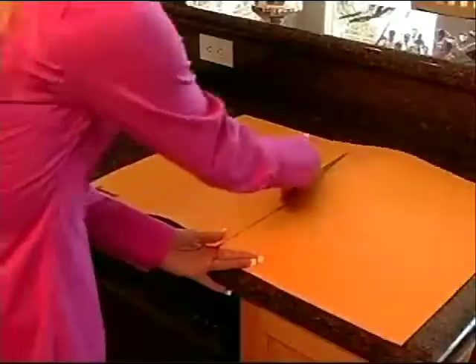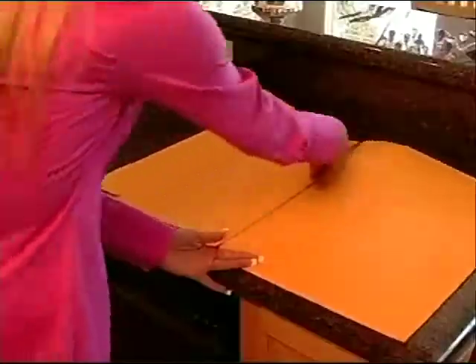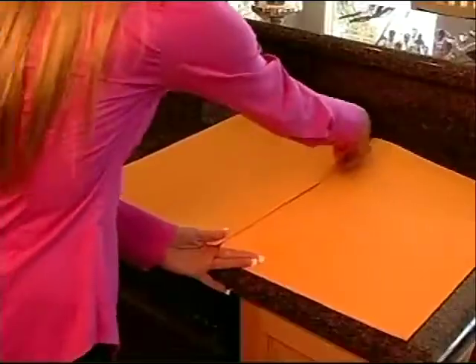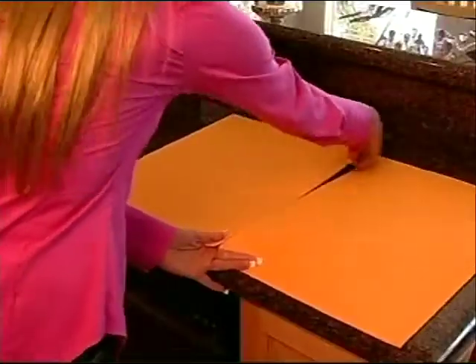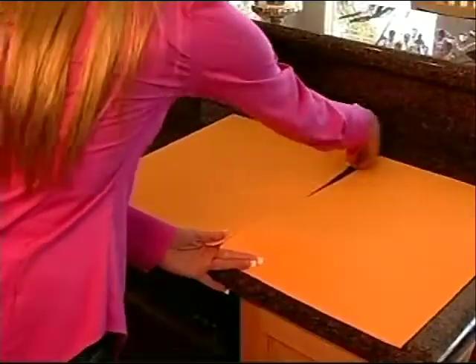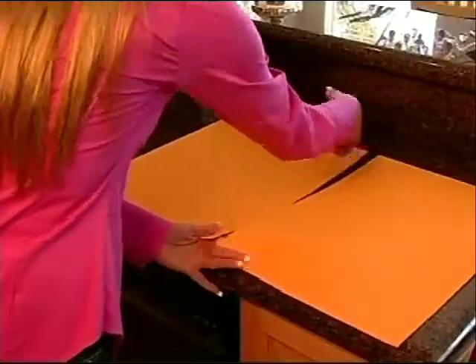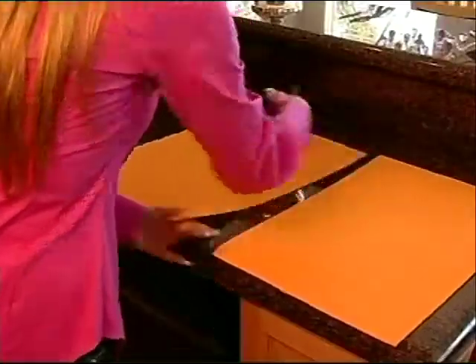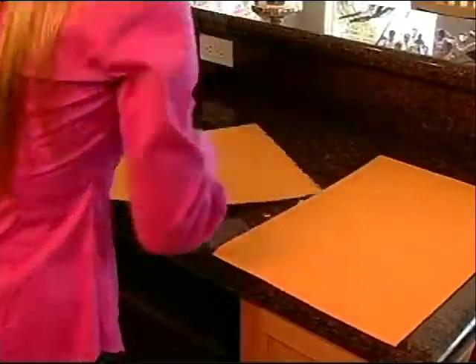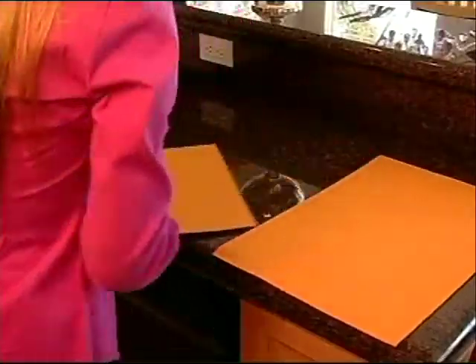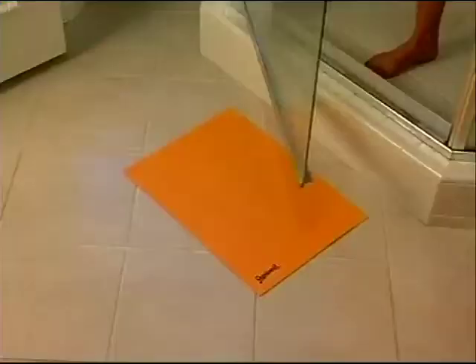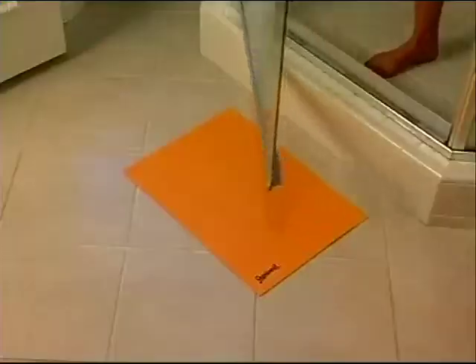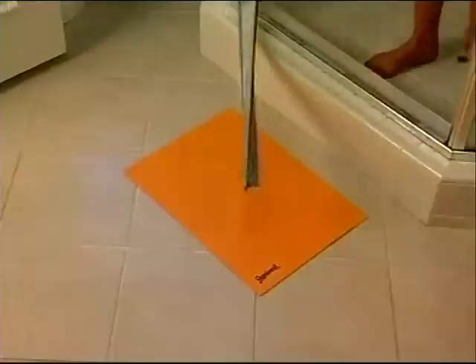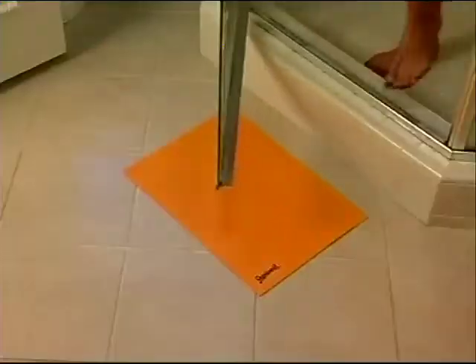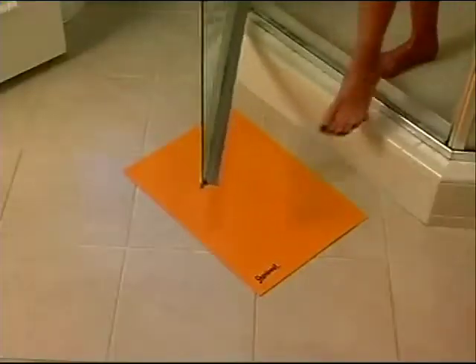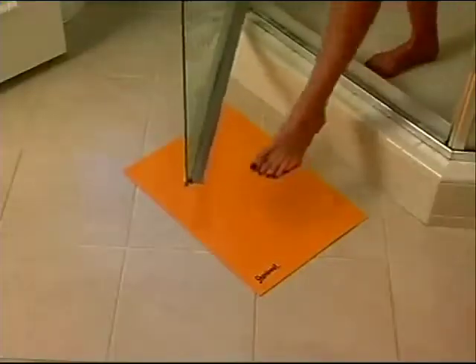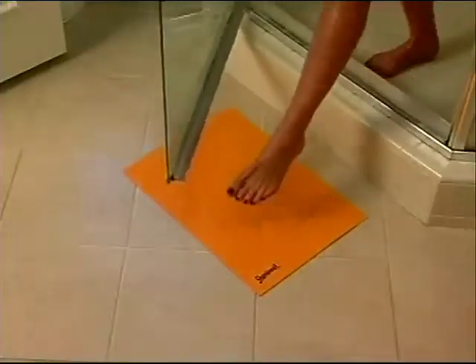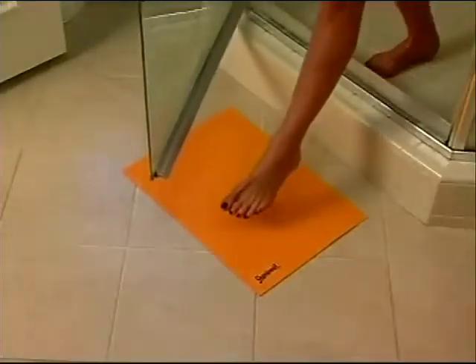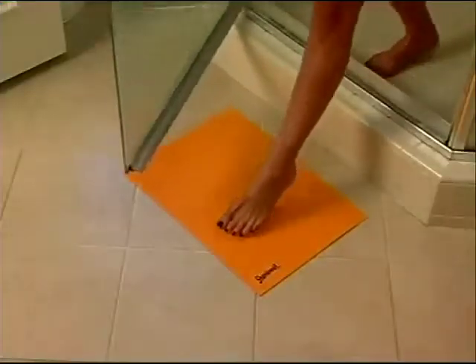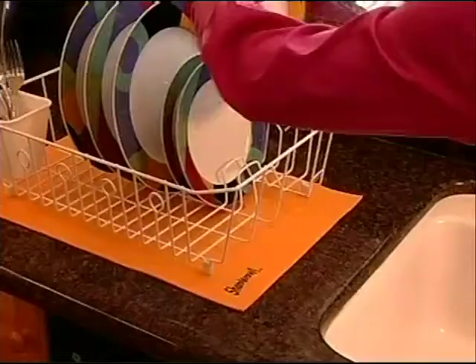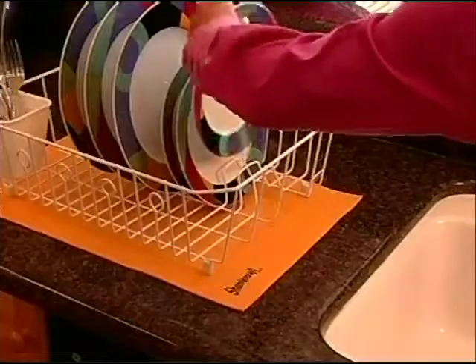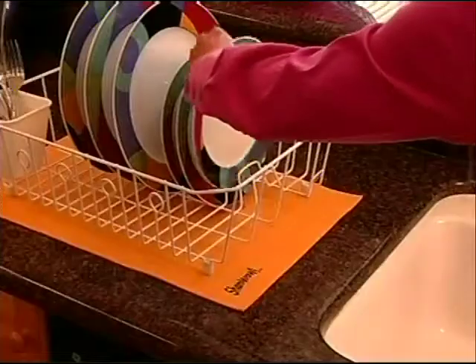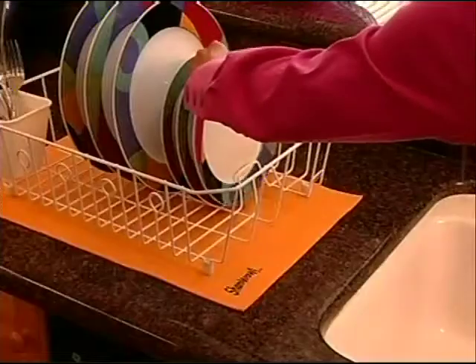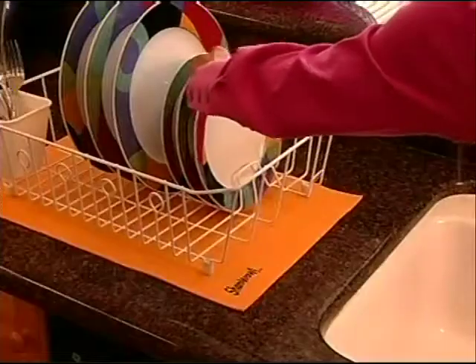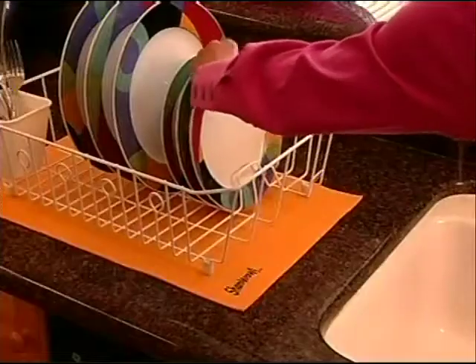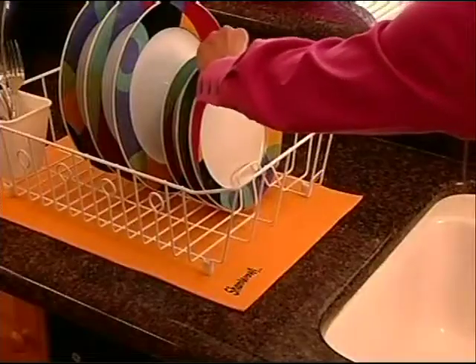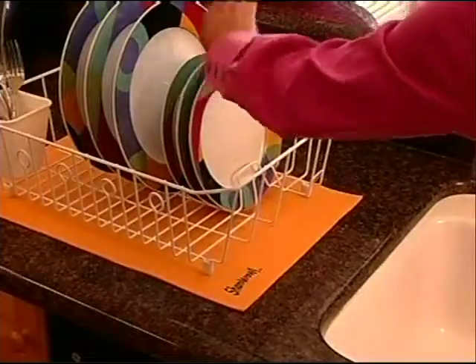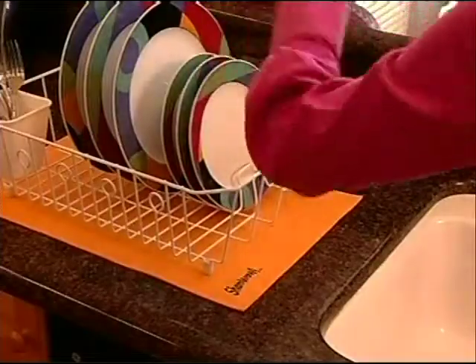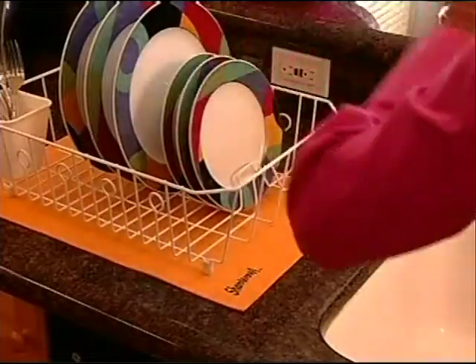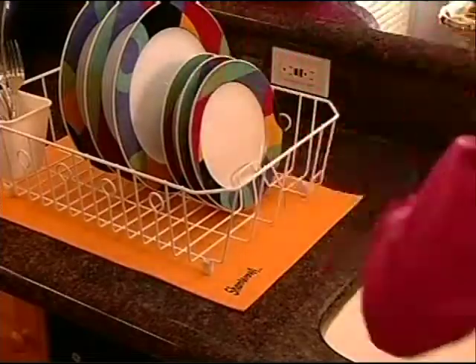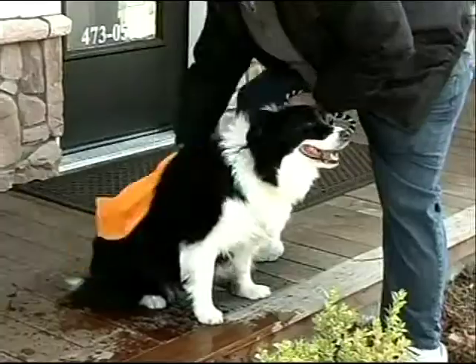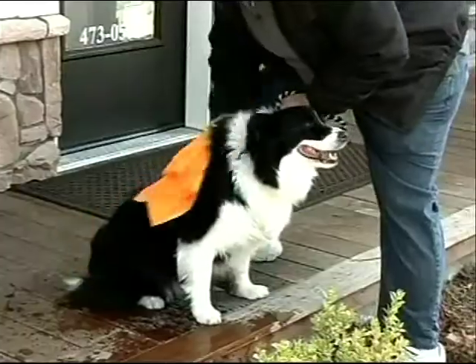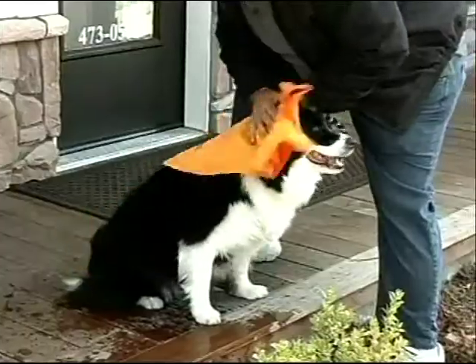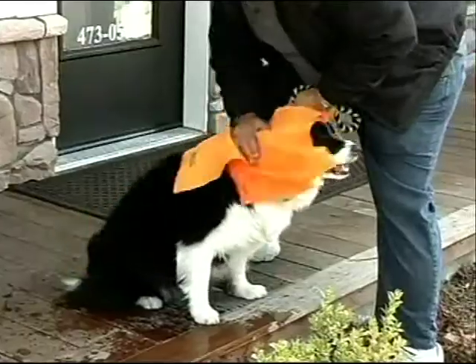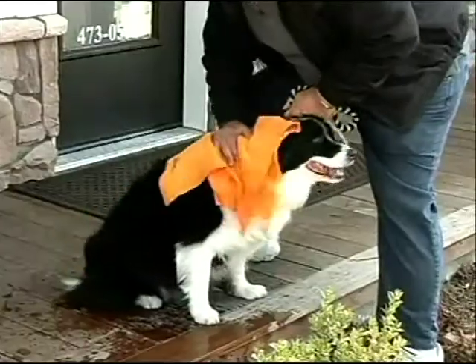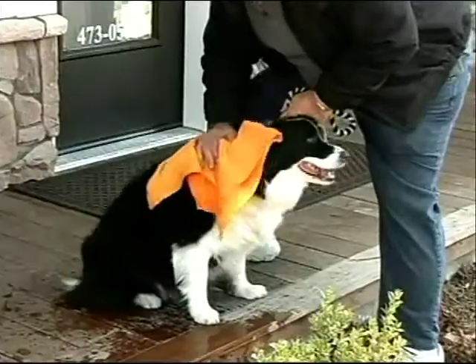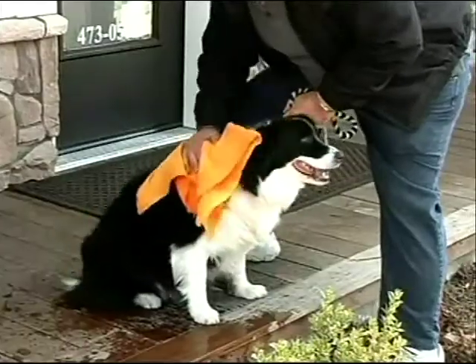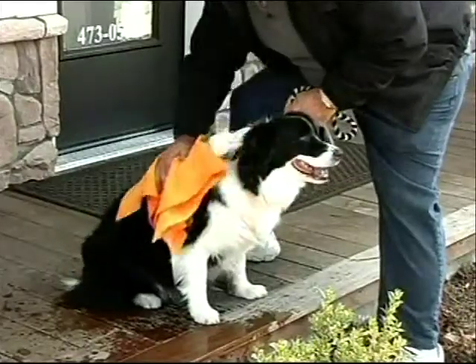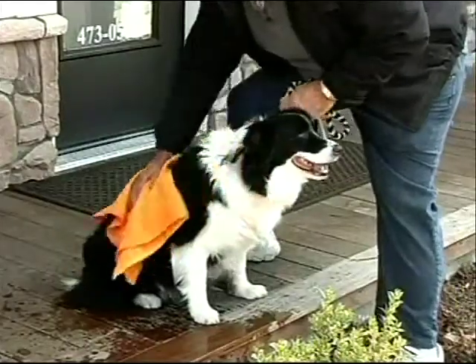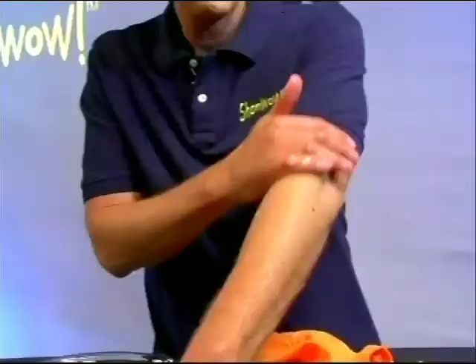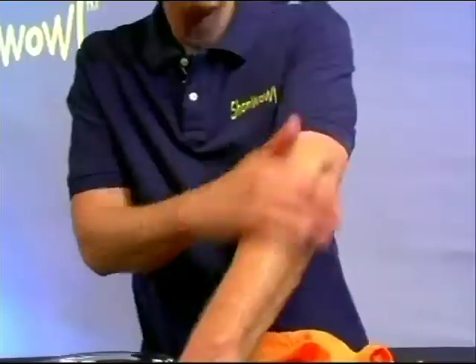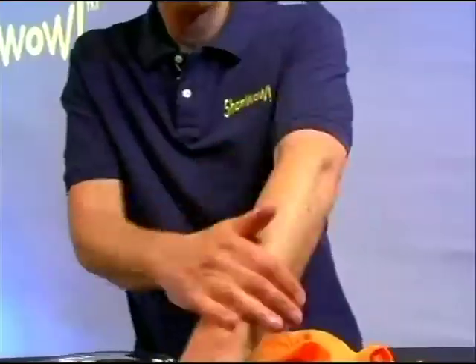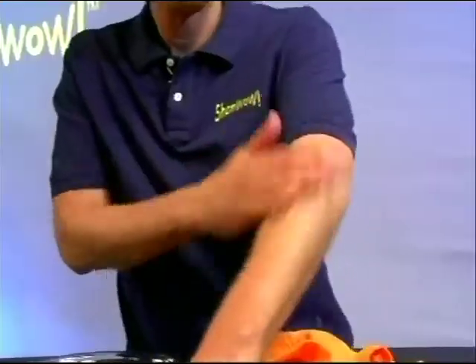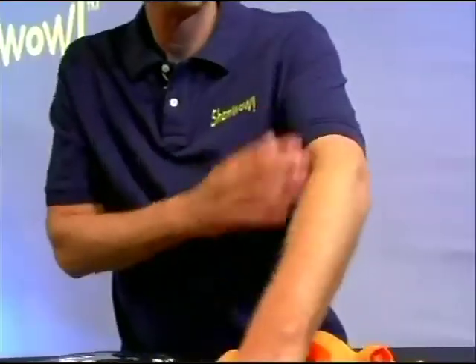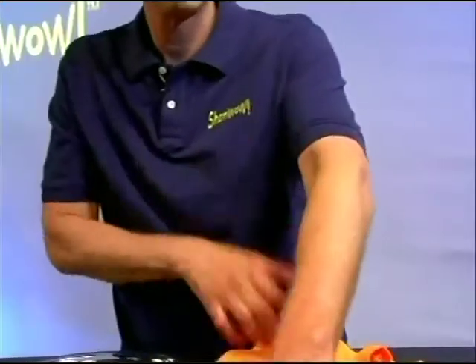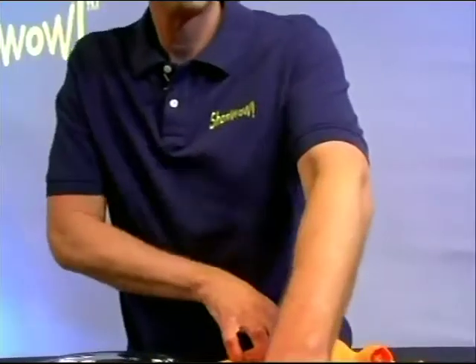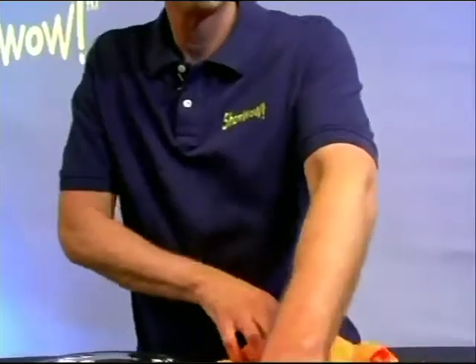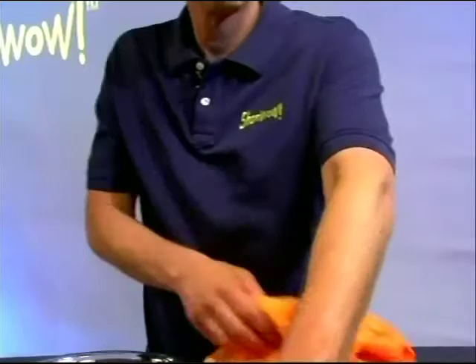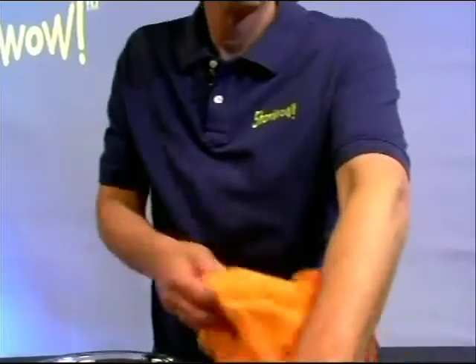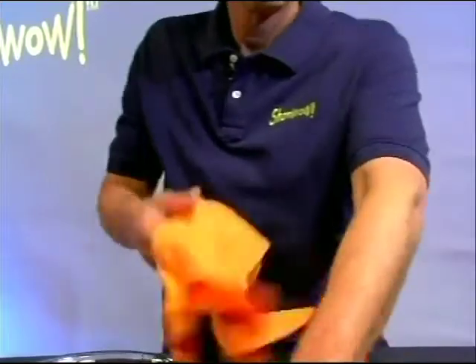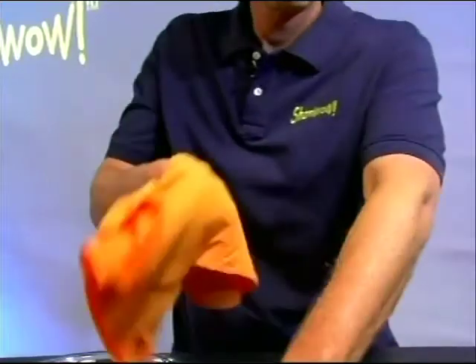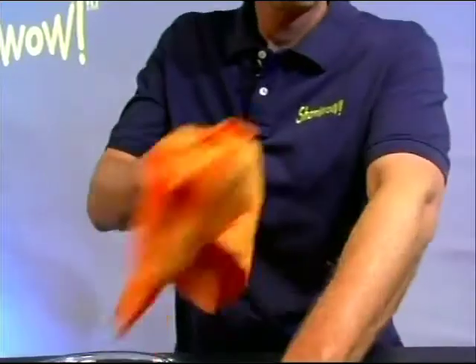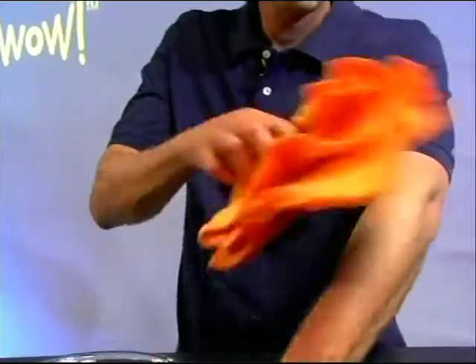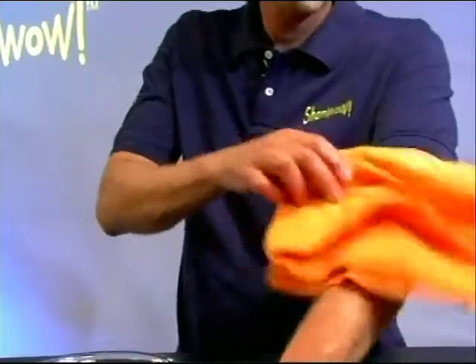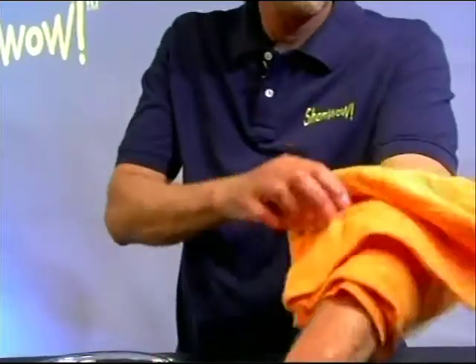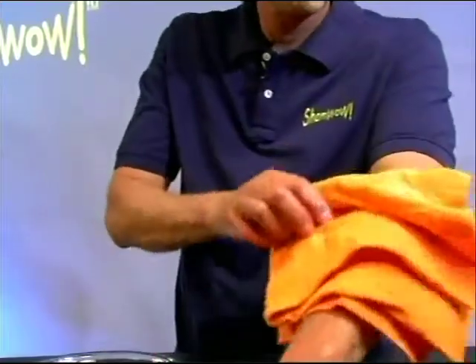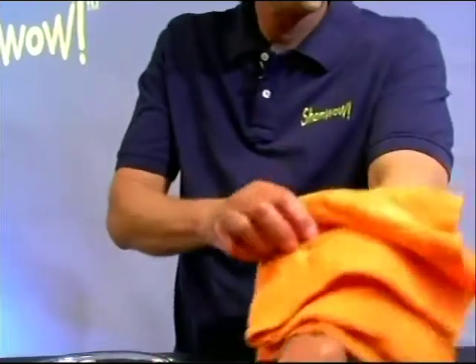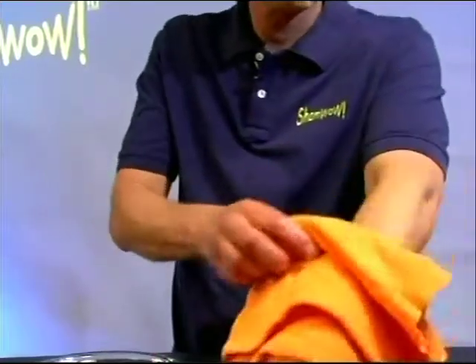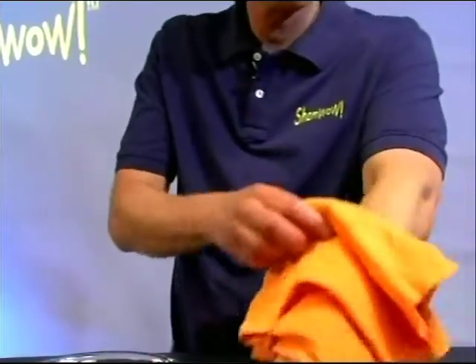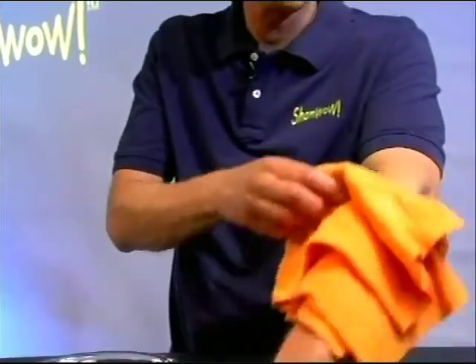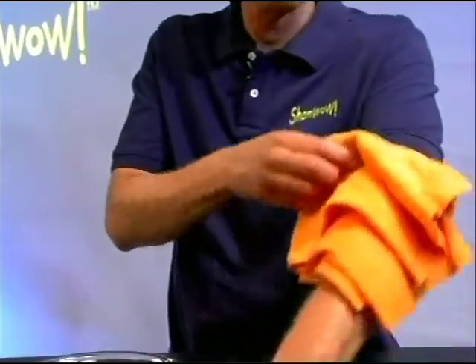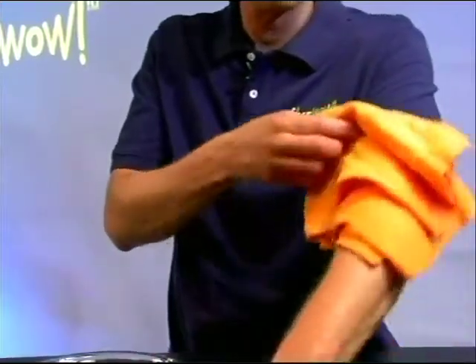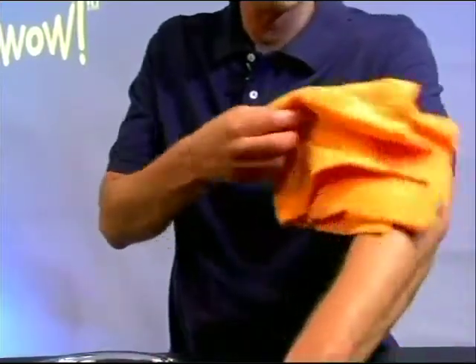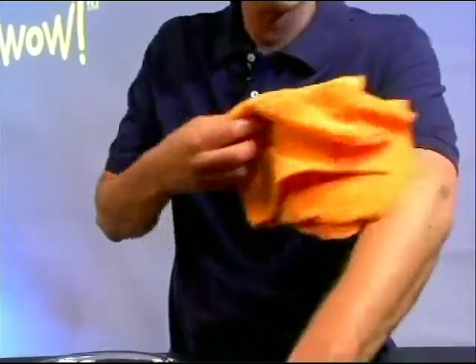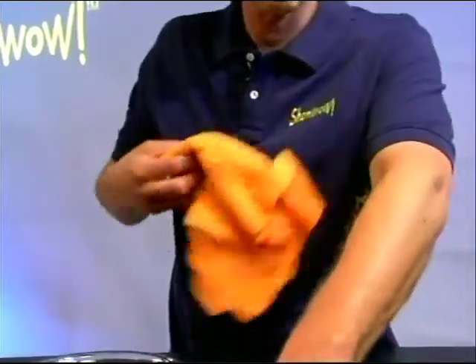You can cut it in half, use one as a bath mat, drain your dishes with the other one. Use one as a towel. Olympic divers — they use it as a towel. Completely dry.